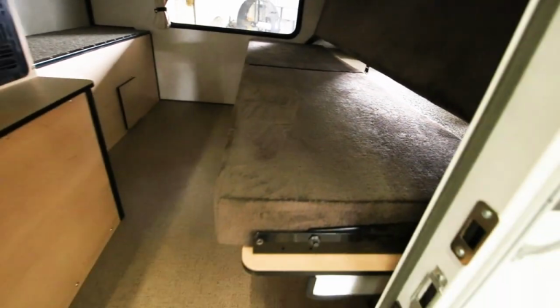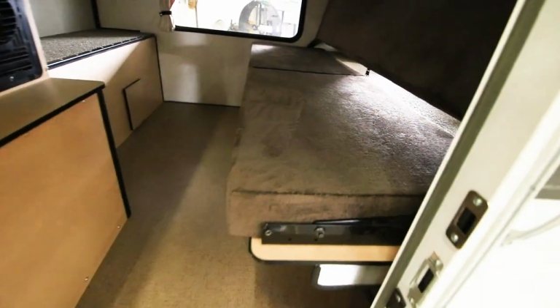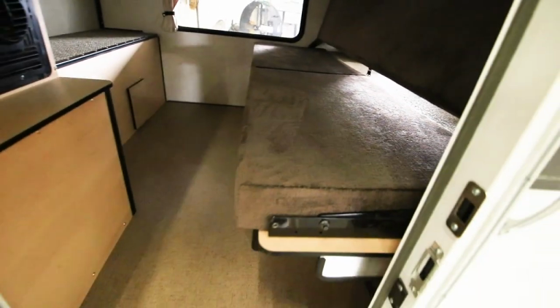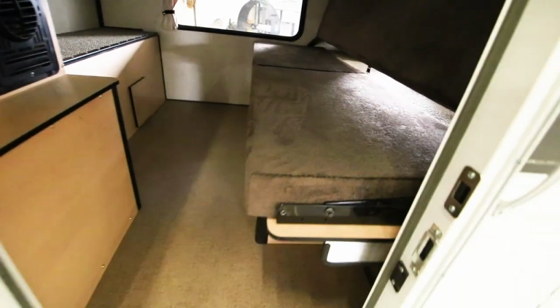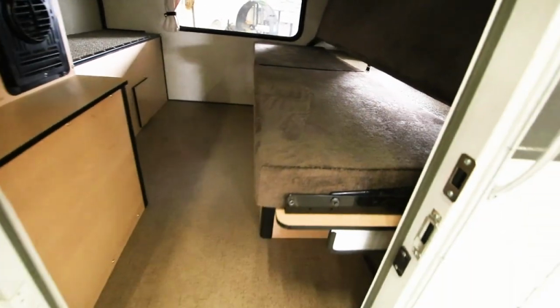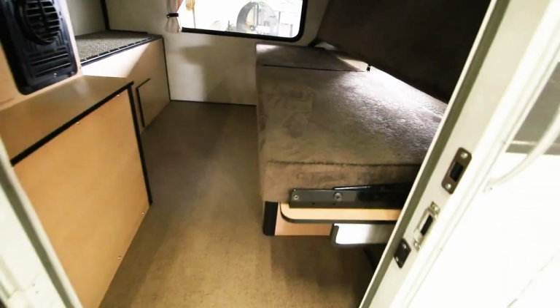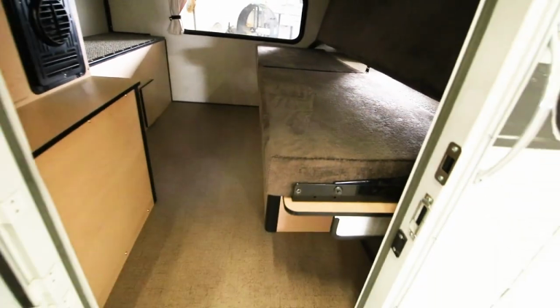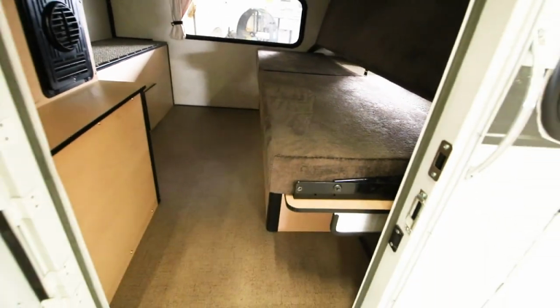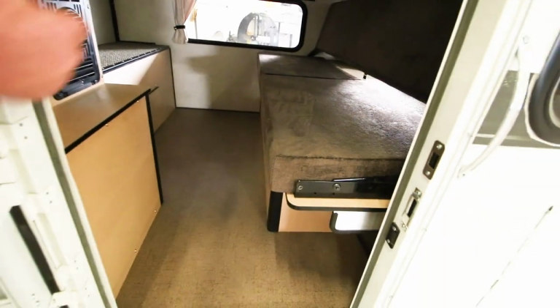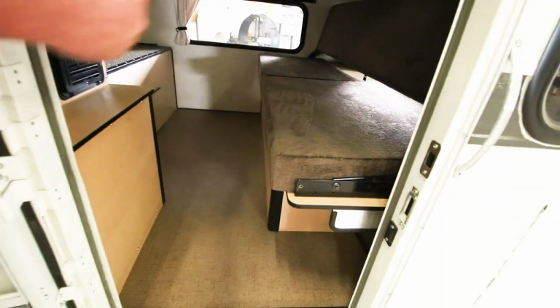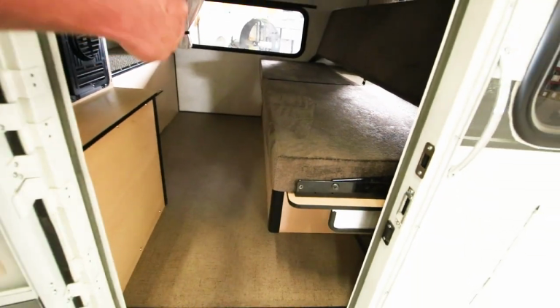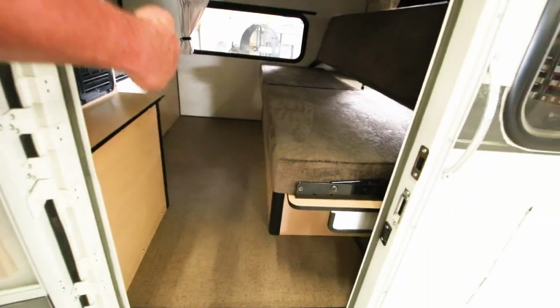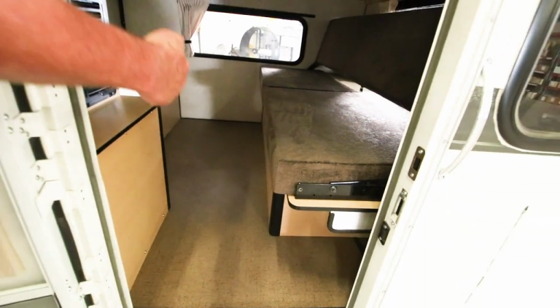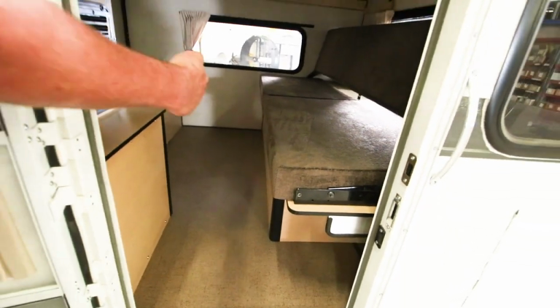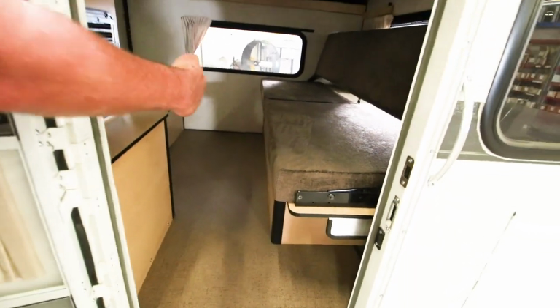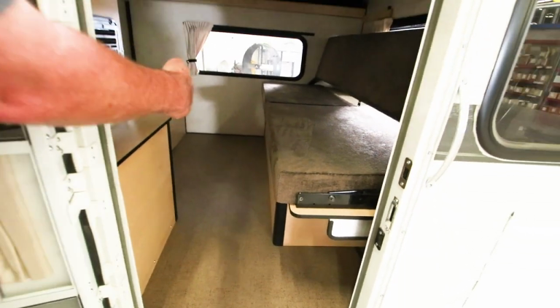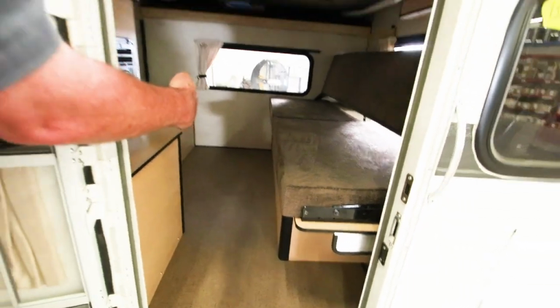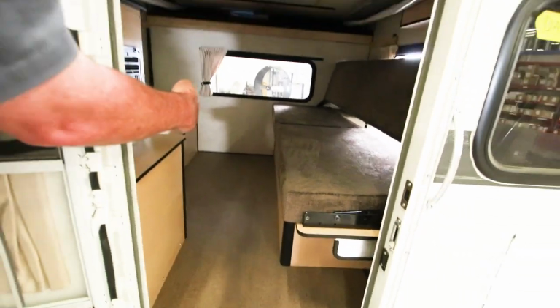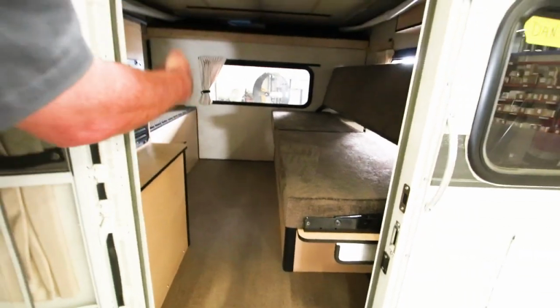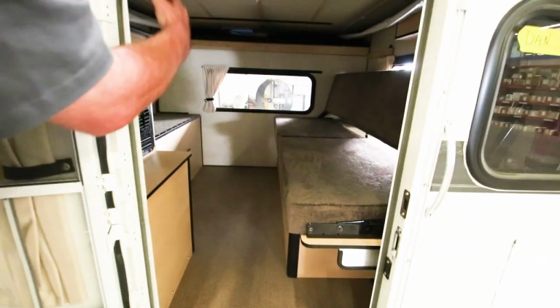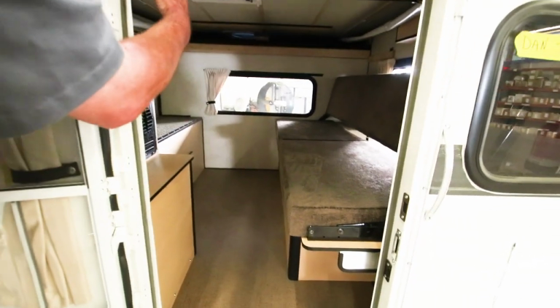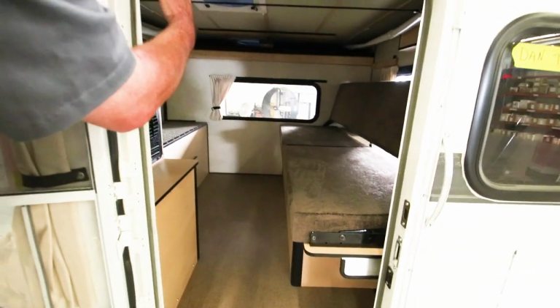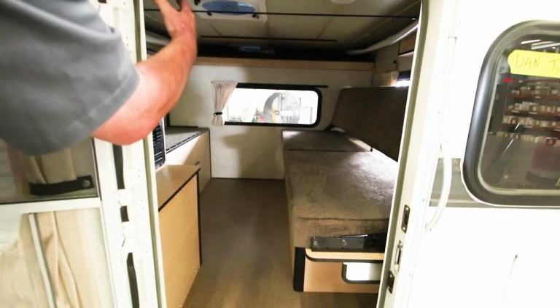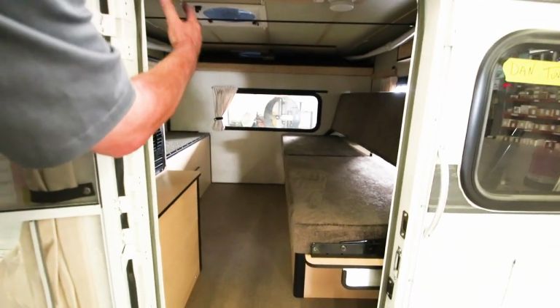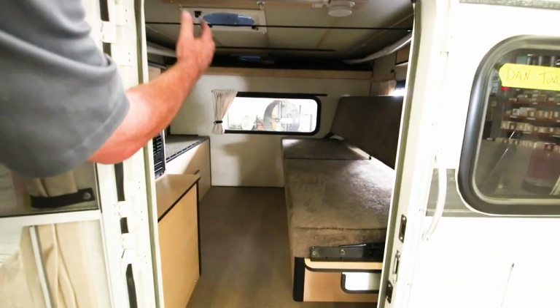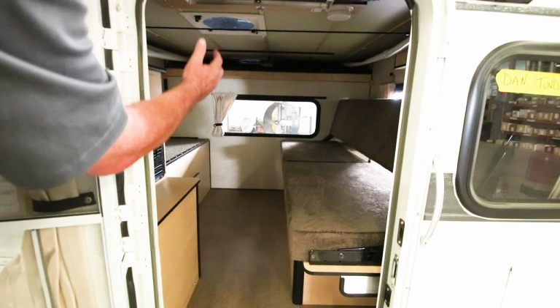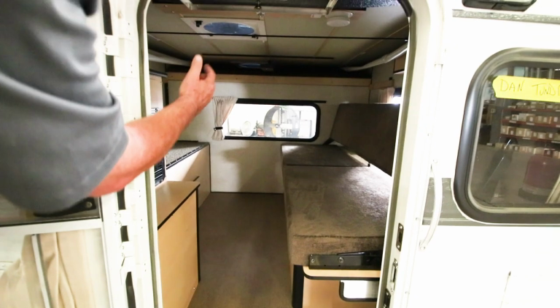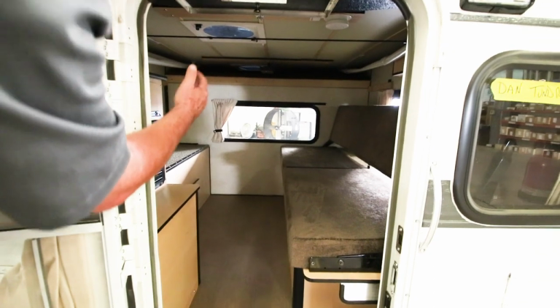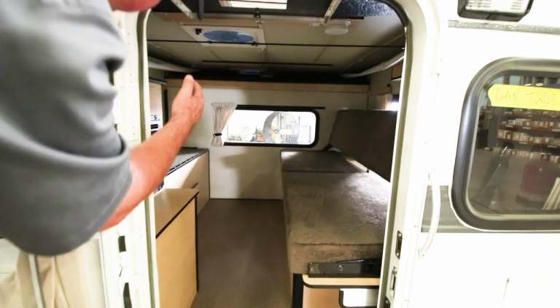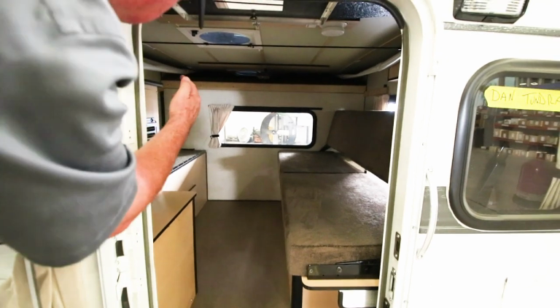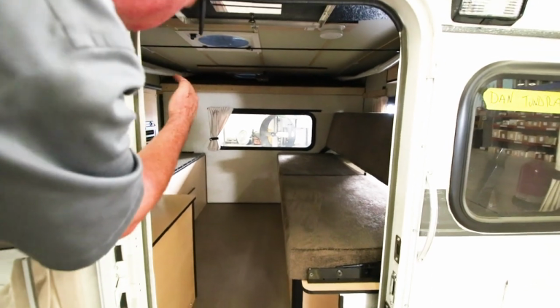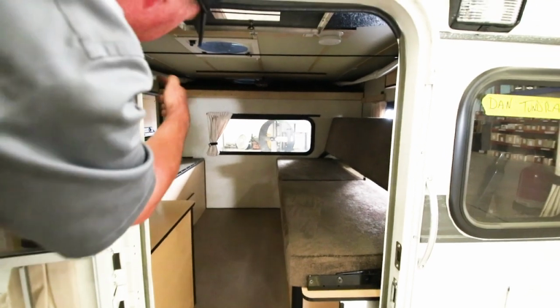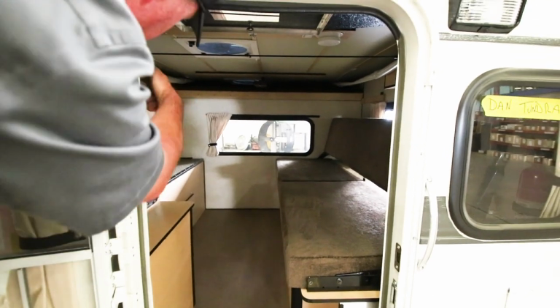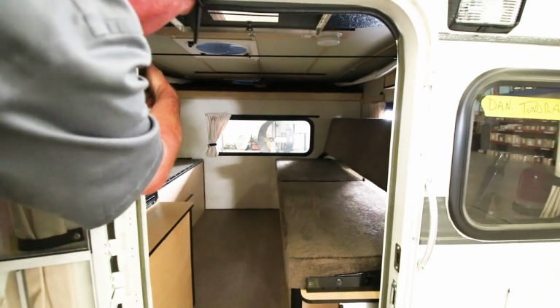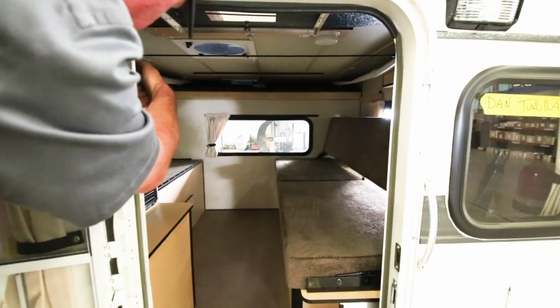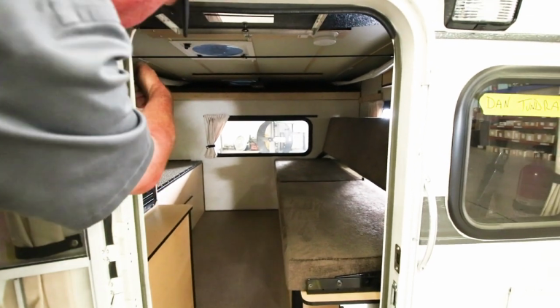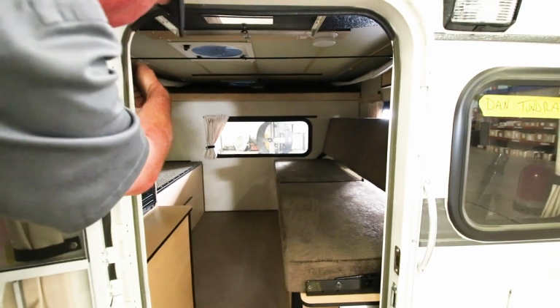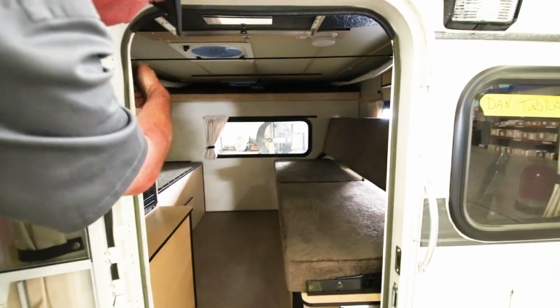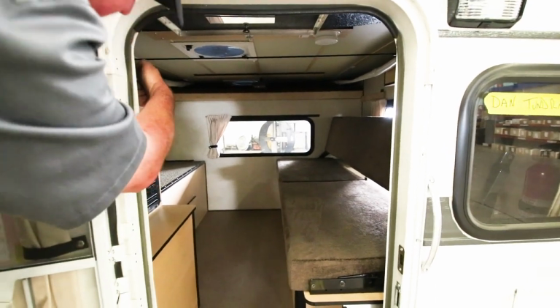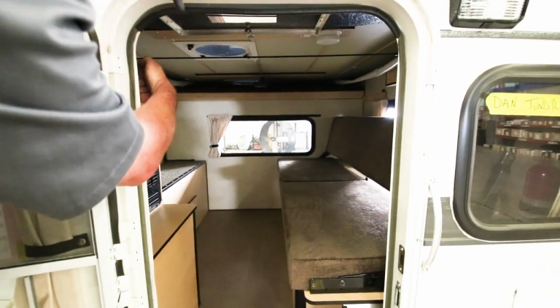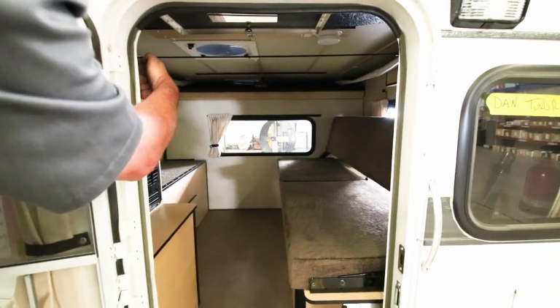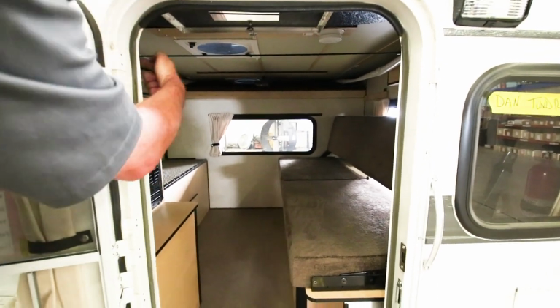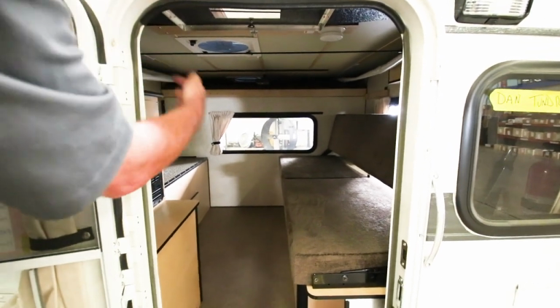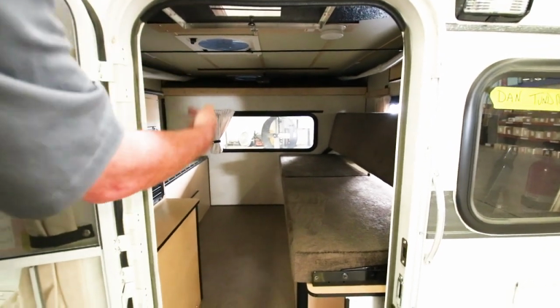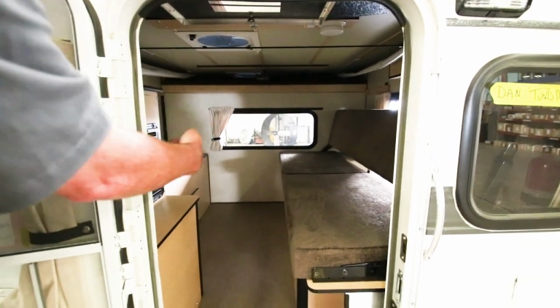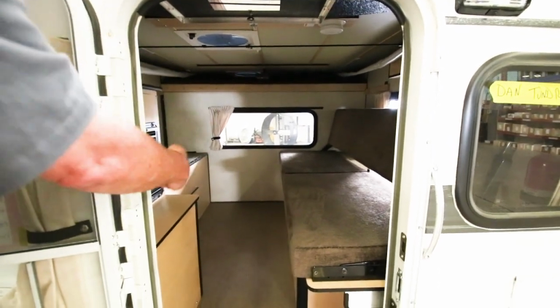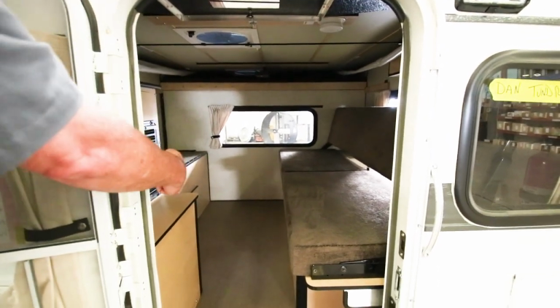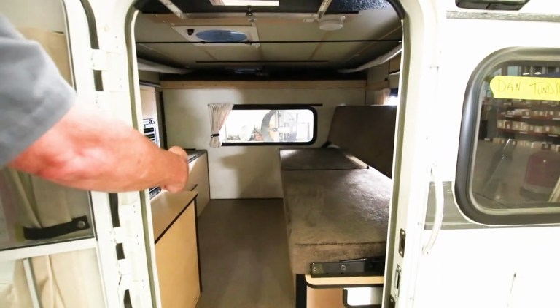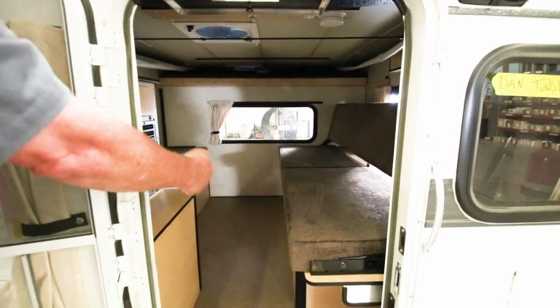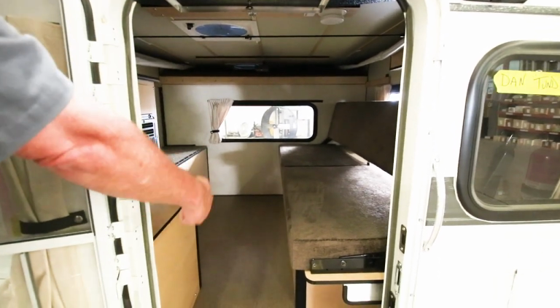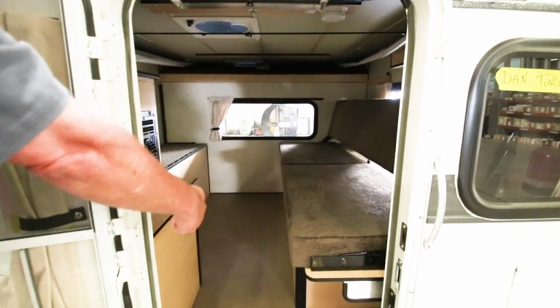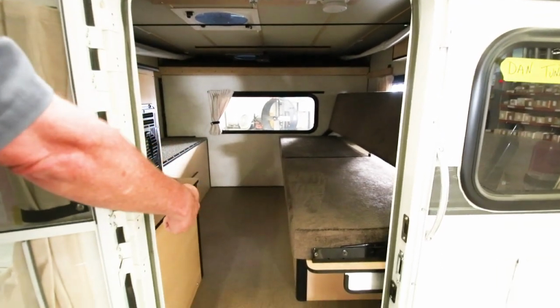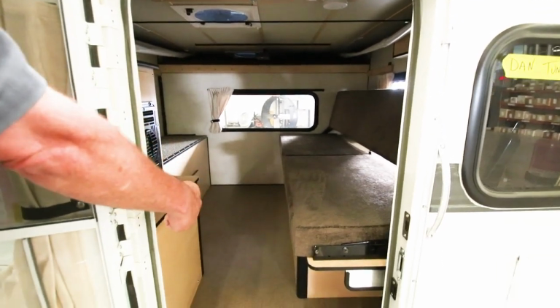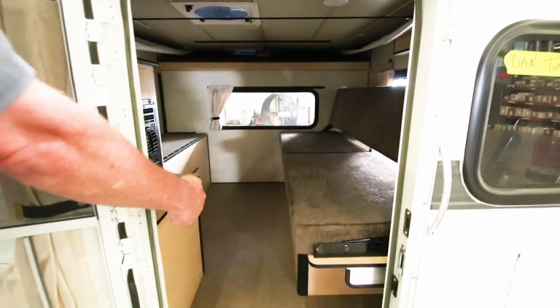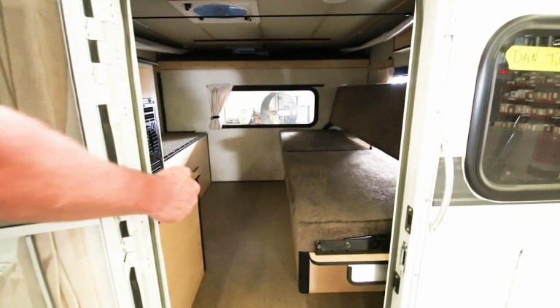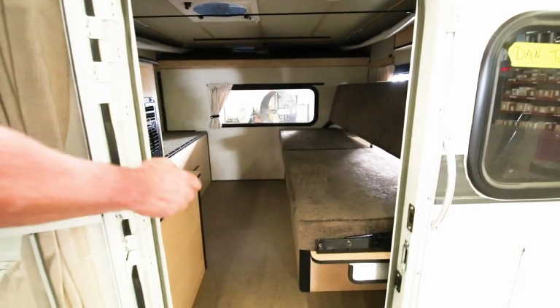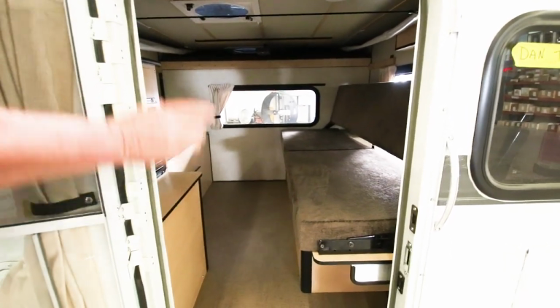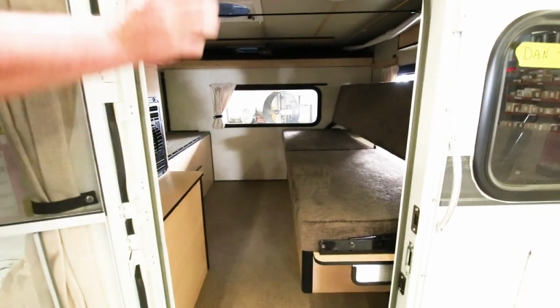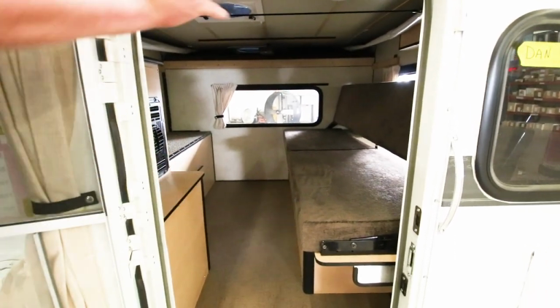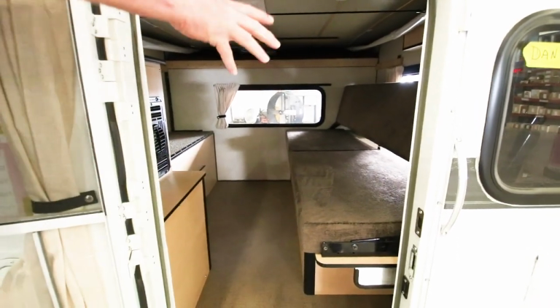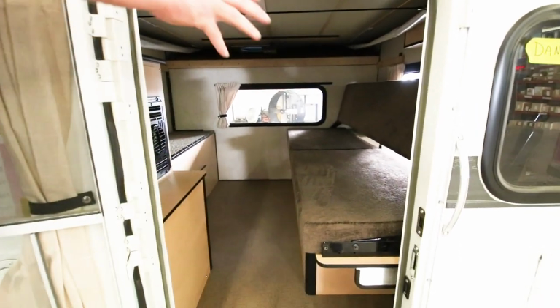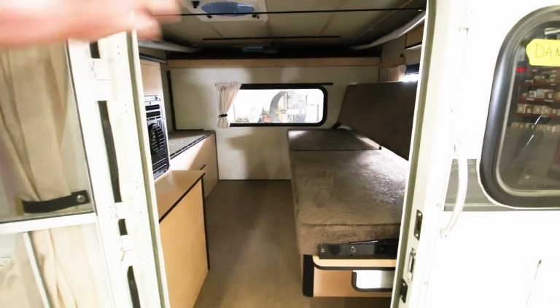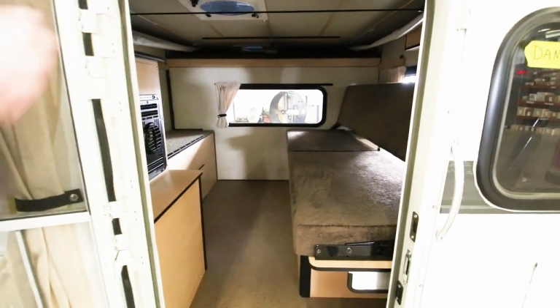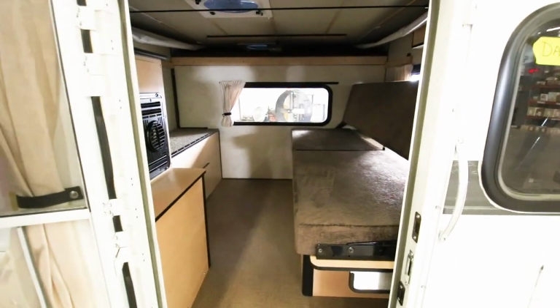This model has the forced air furnace over here, a two-burner stove on top, battery, propane tanks, and a couch.